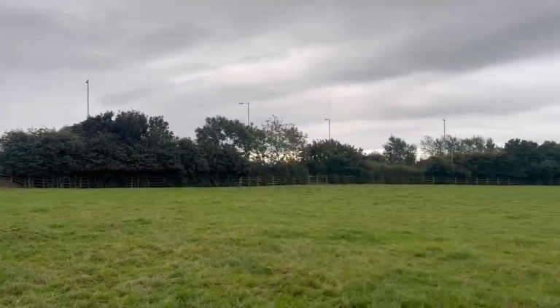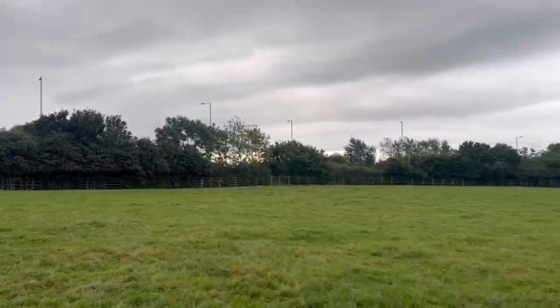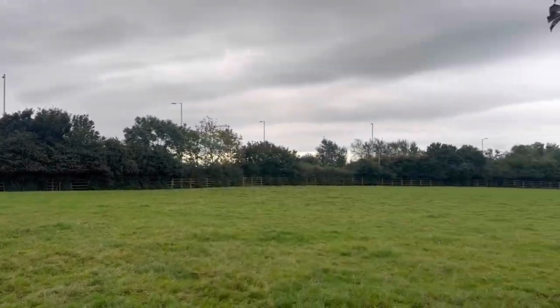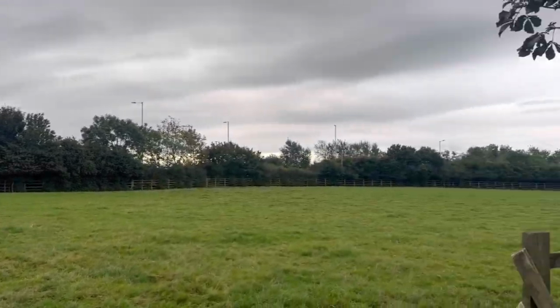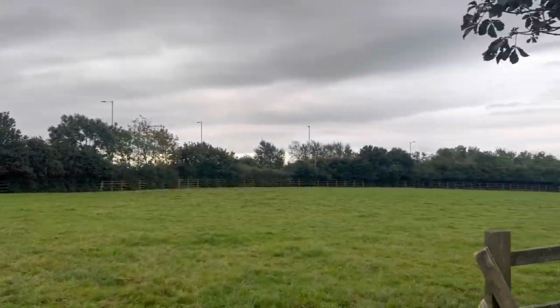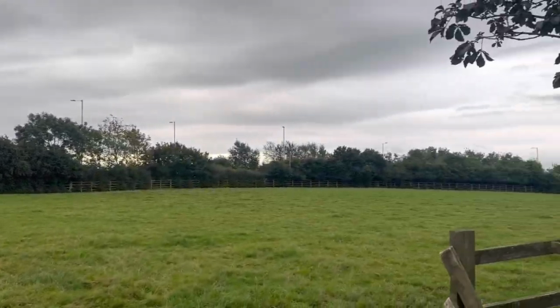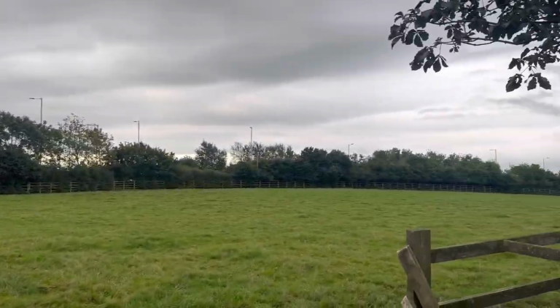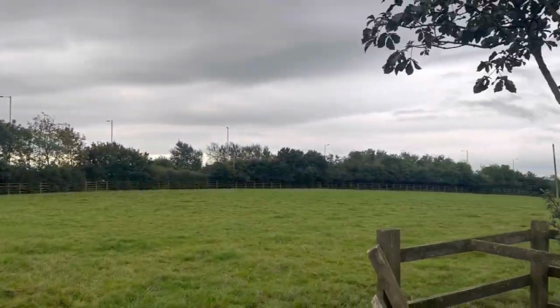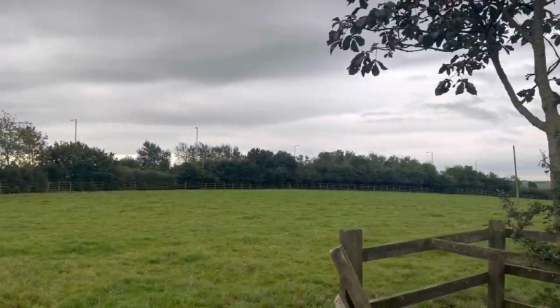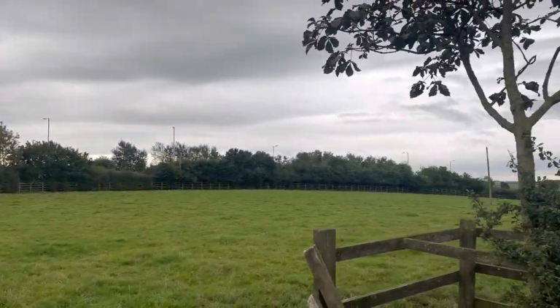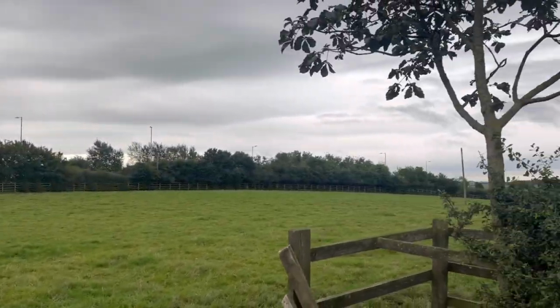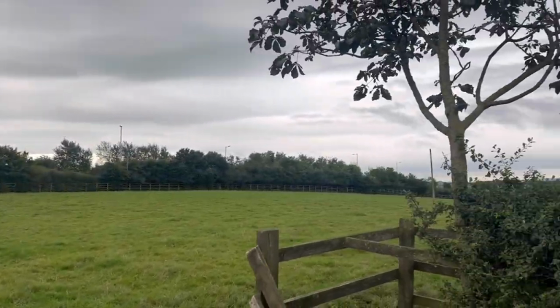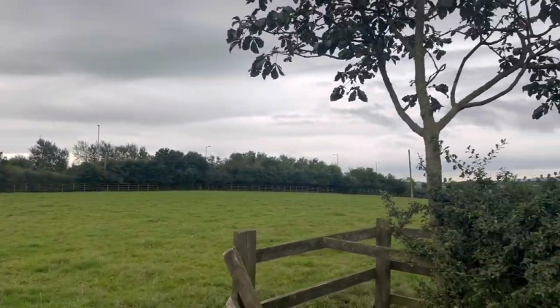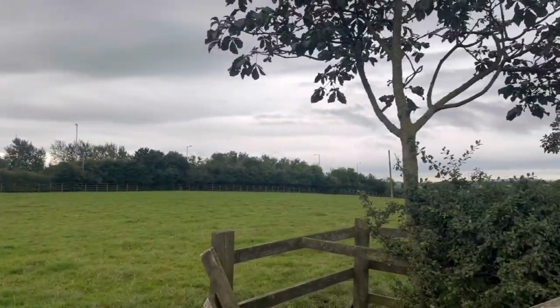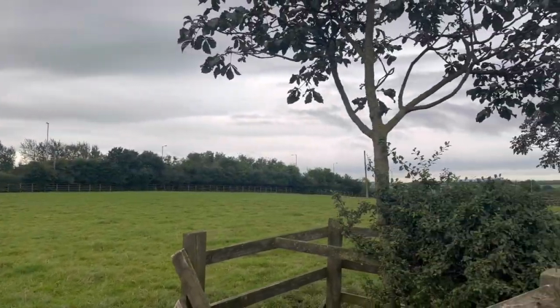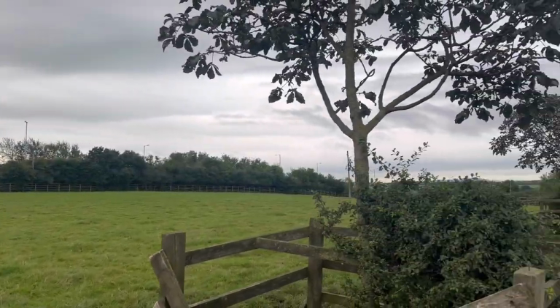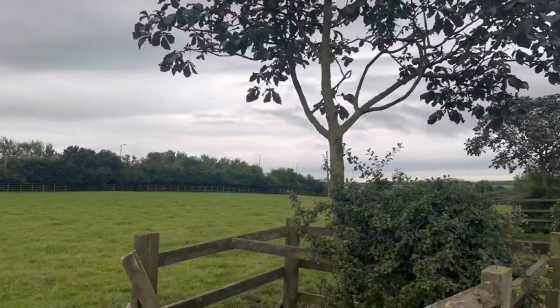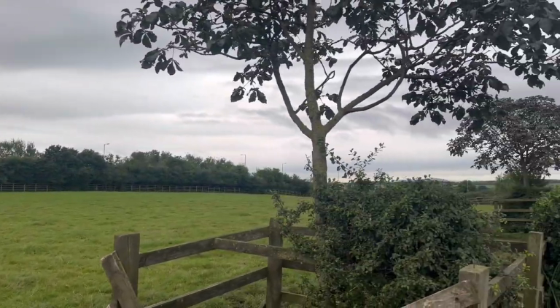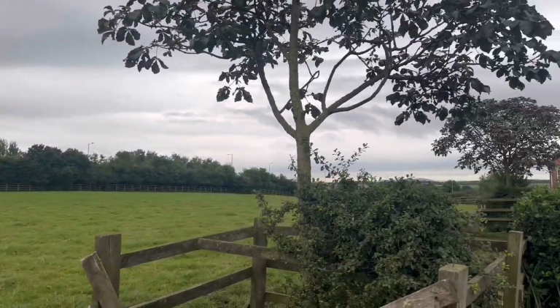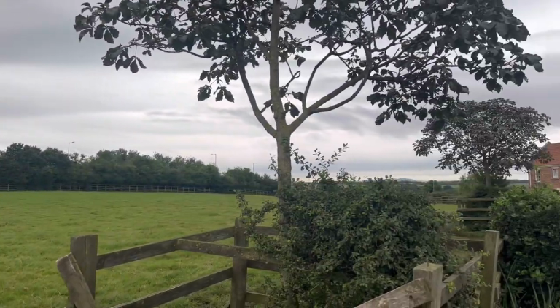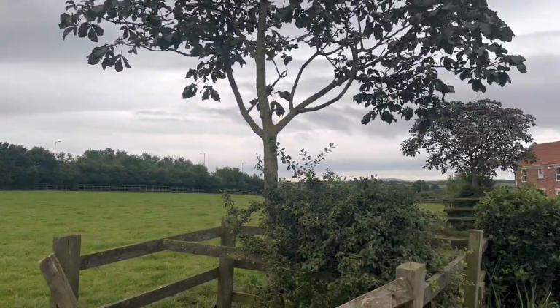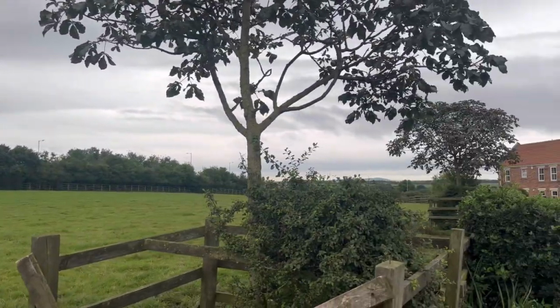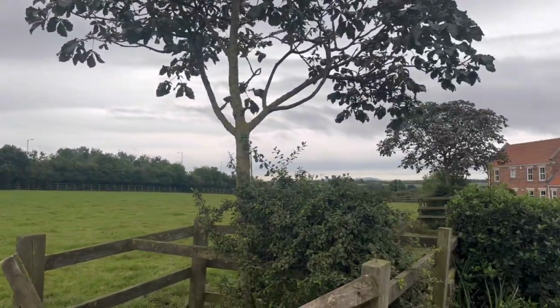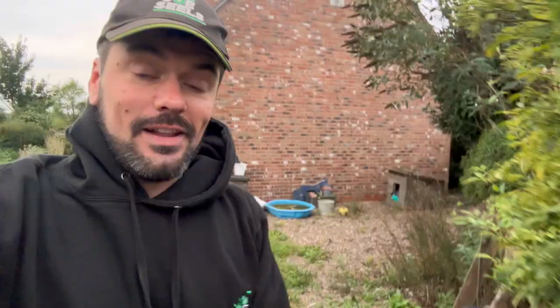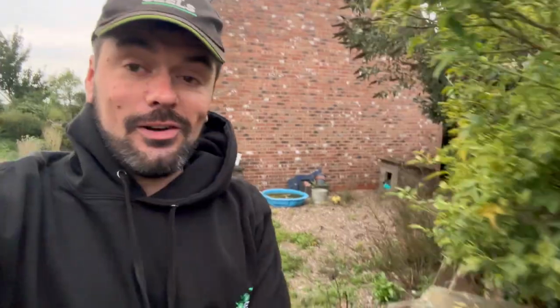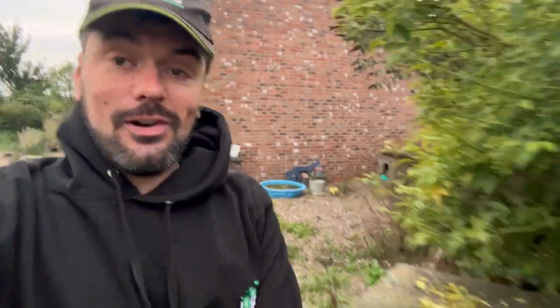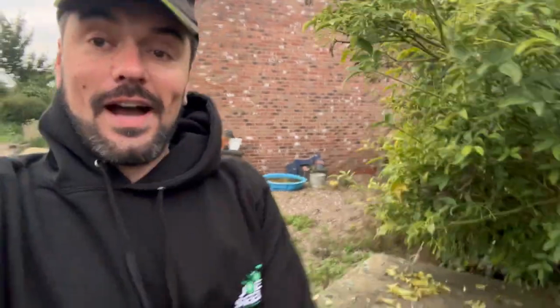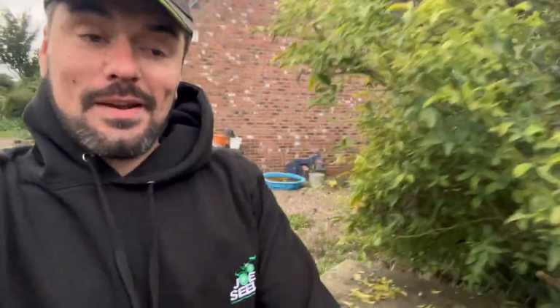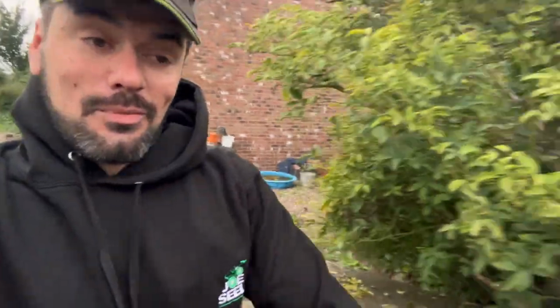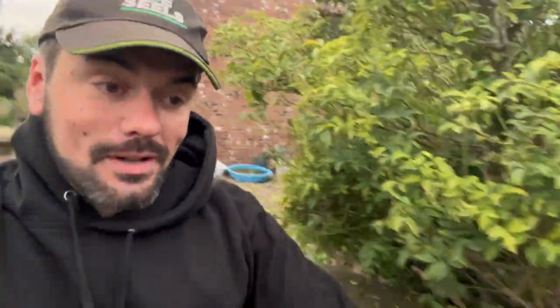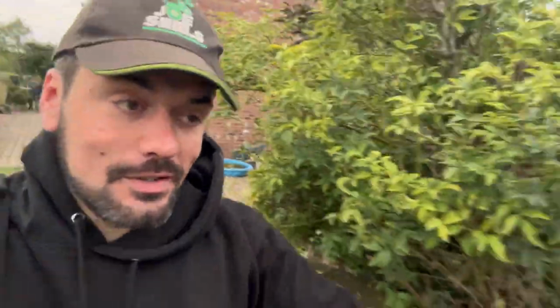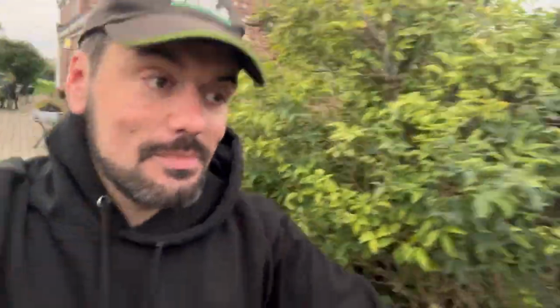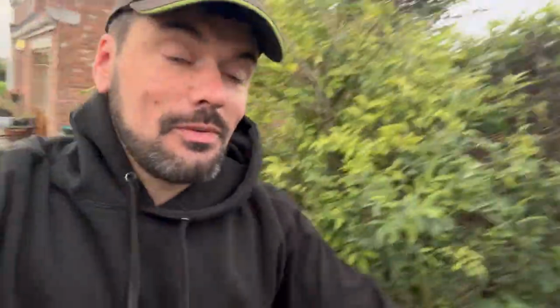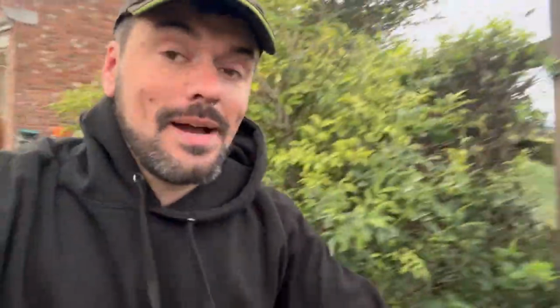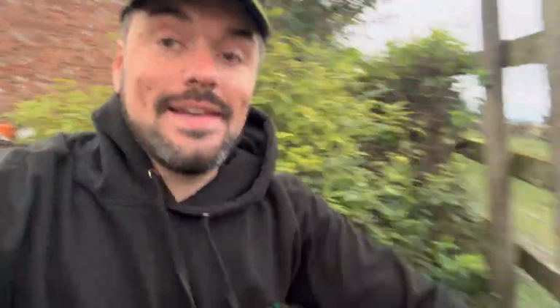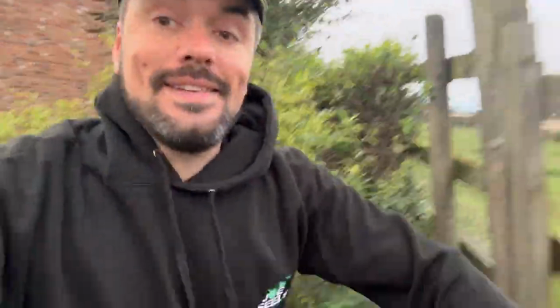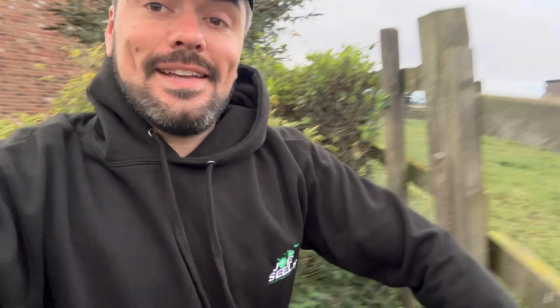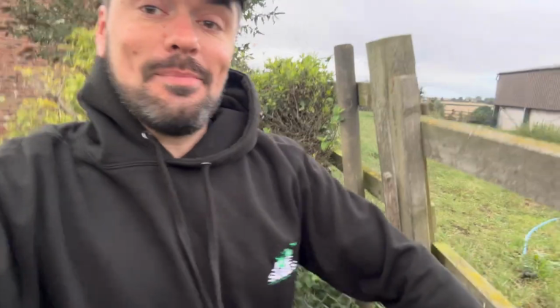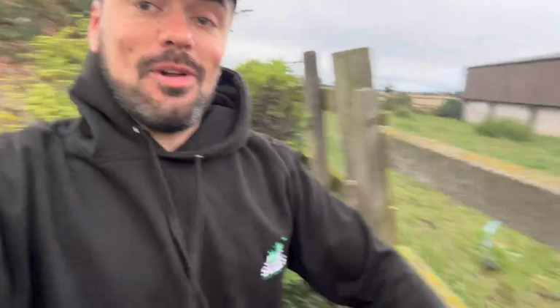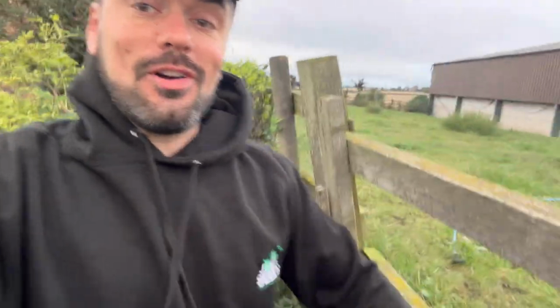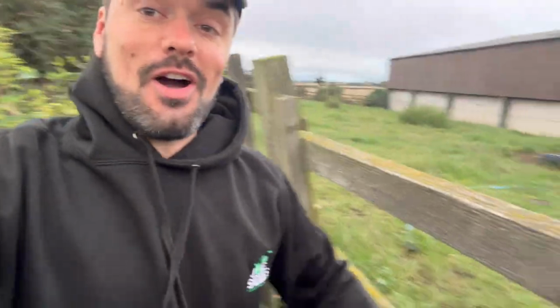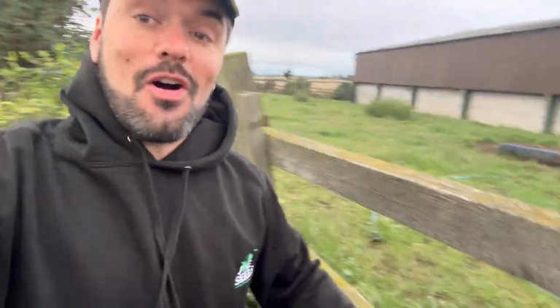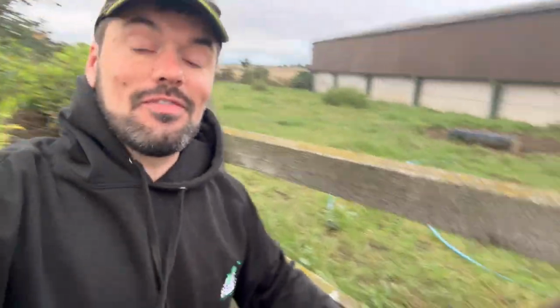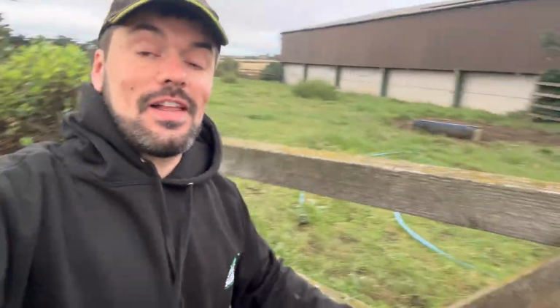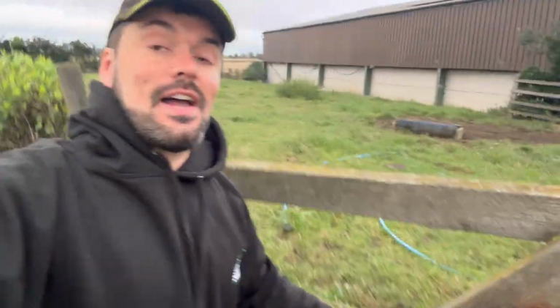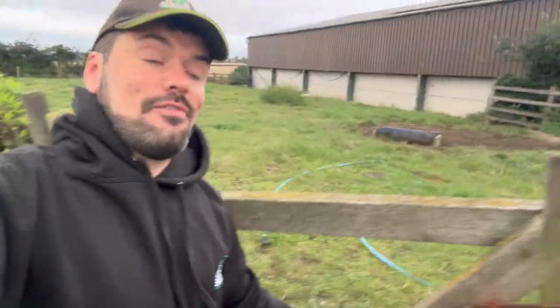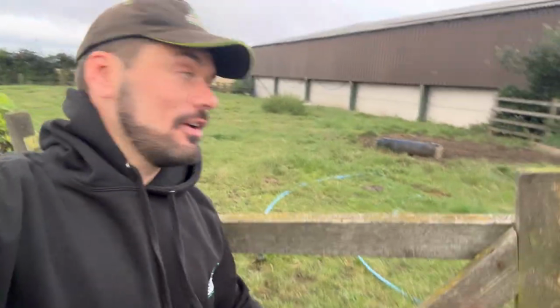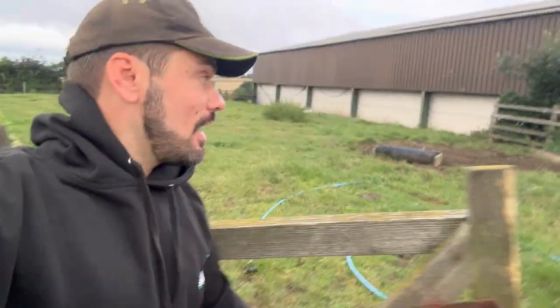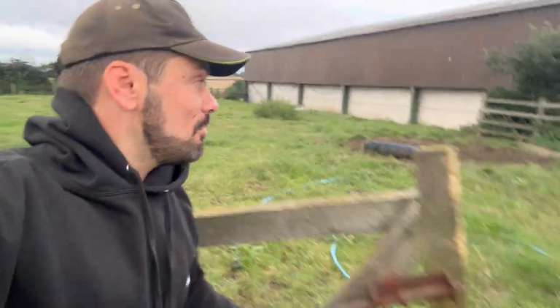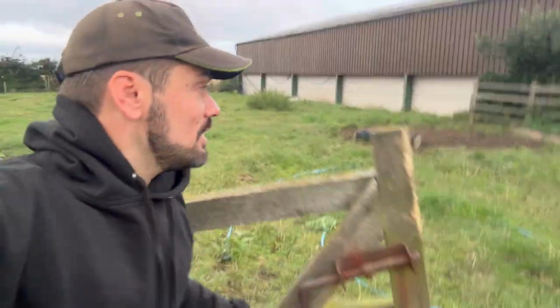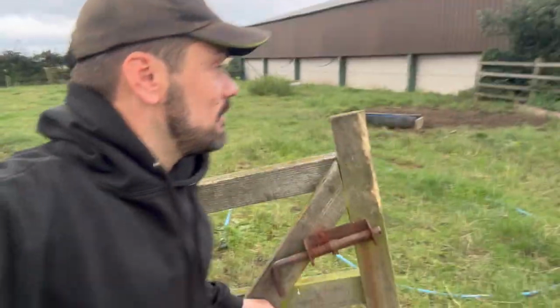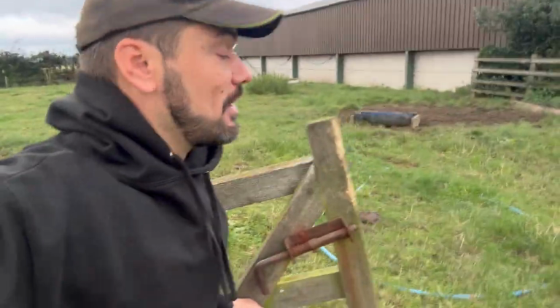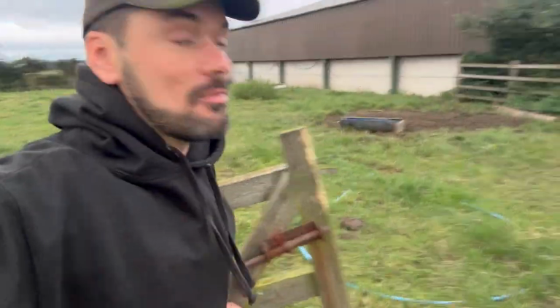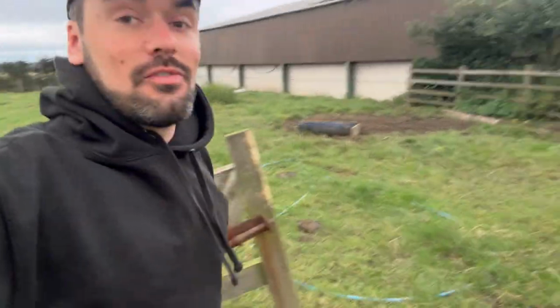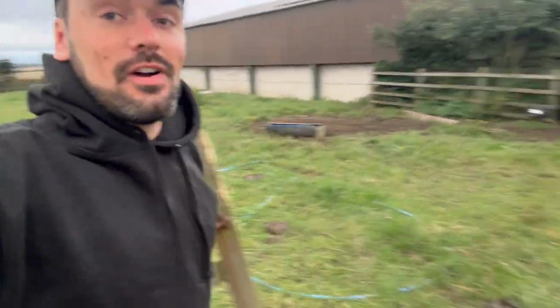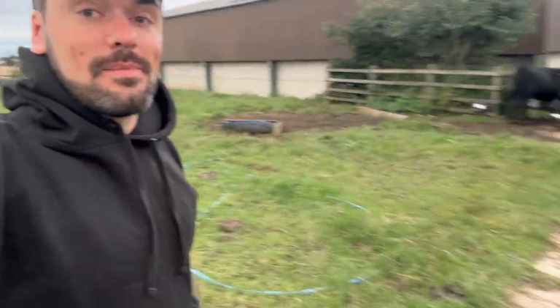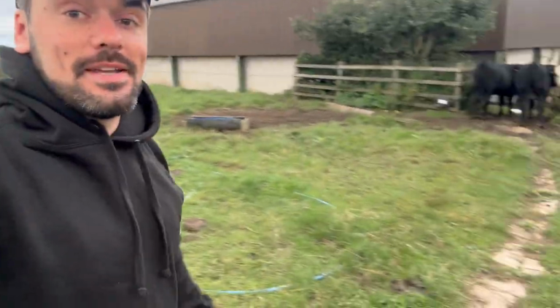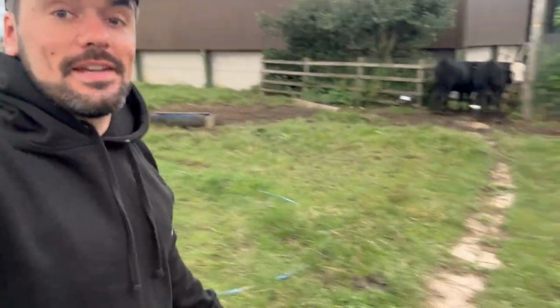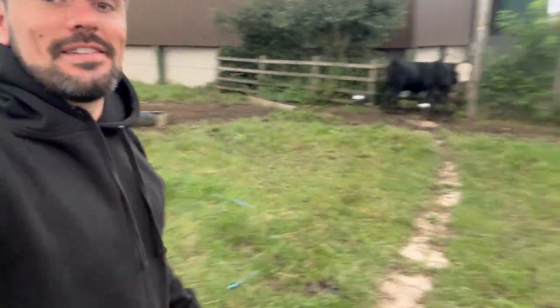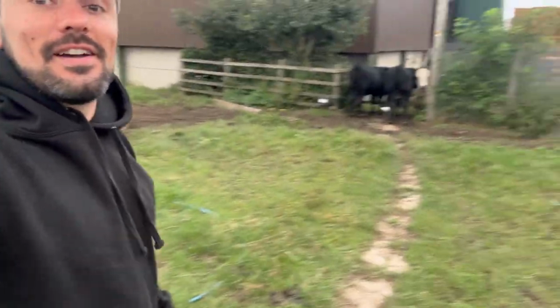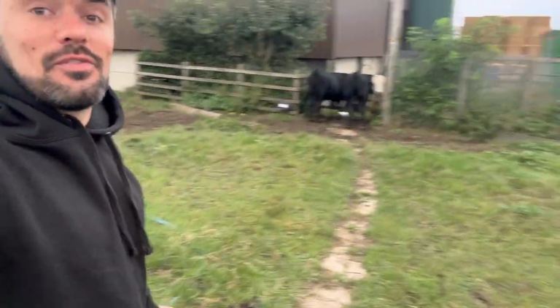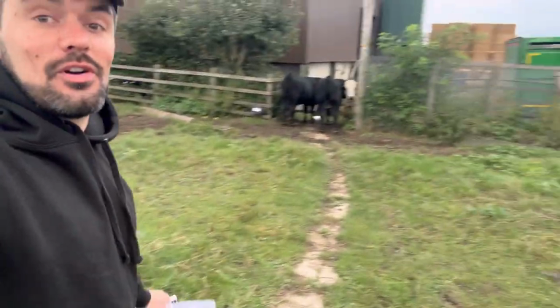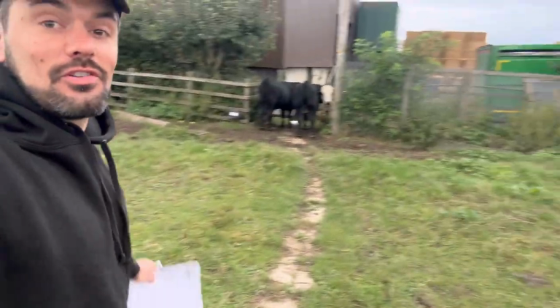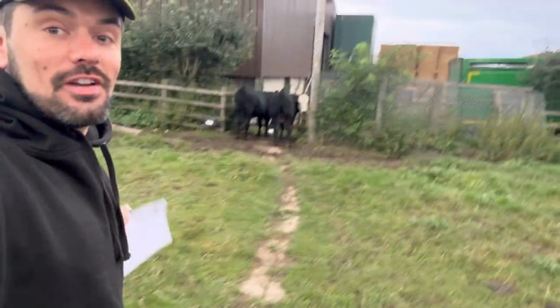Morning! Hello and welcome to my daily blog of life on our beef and arable farm here in South Yorkshire.